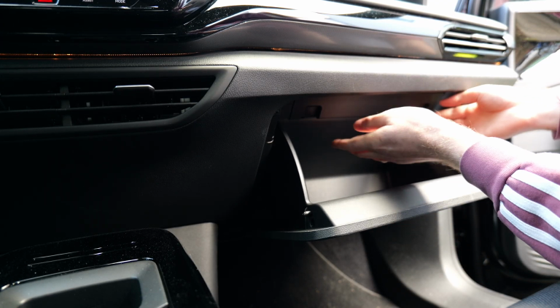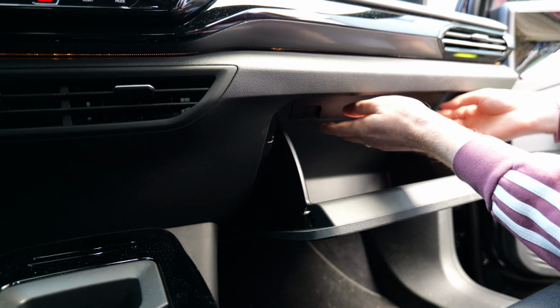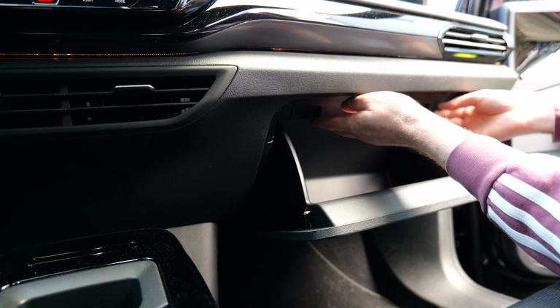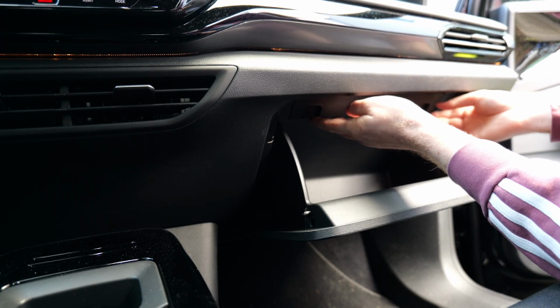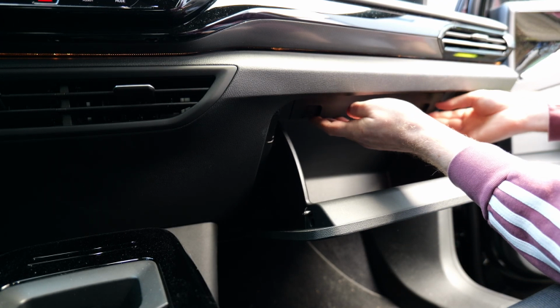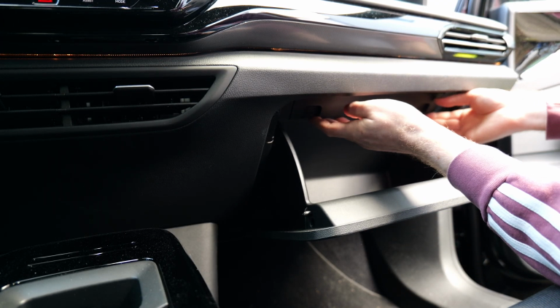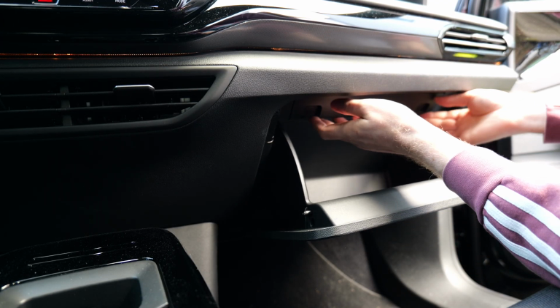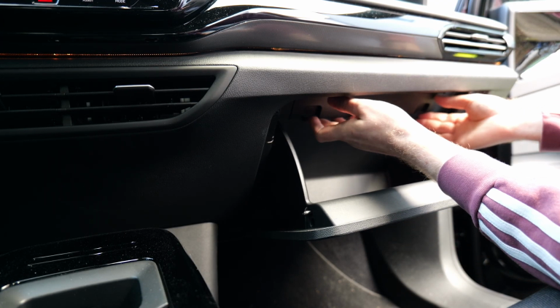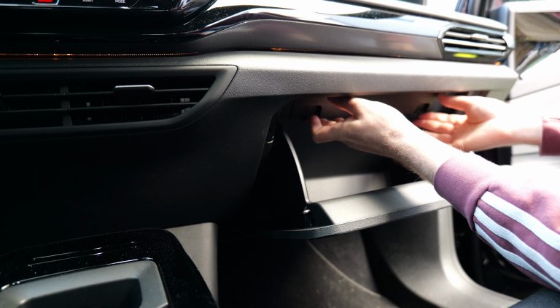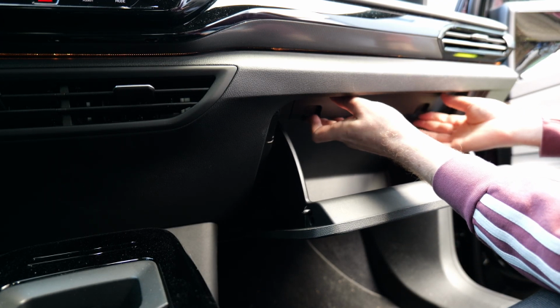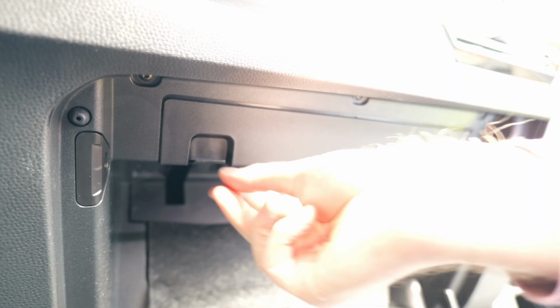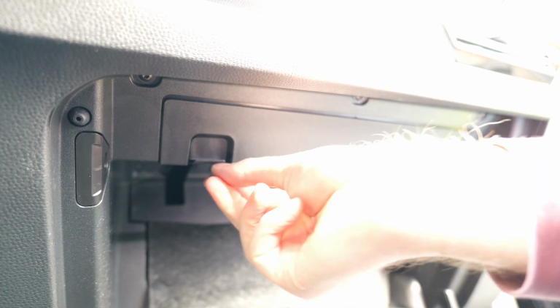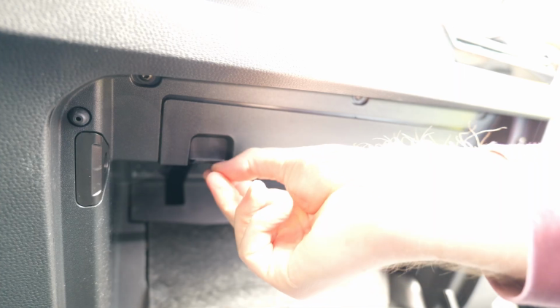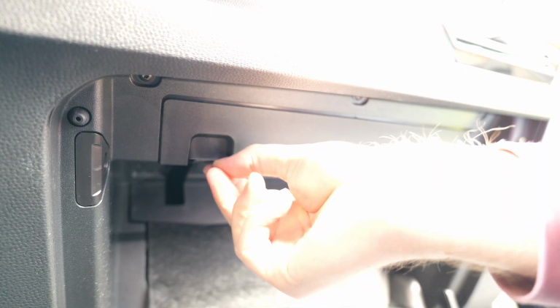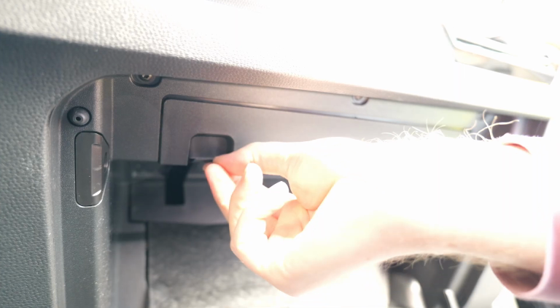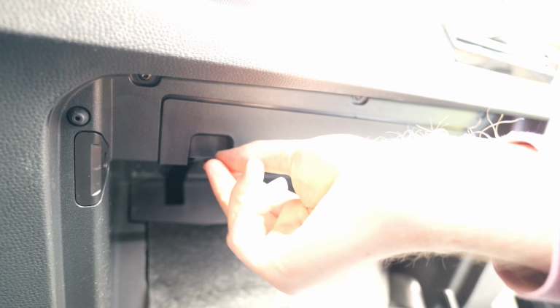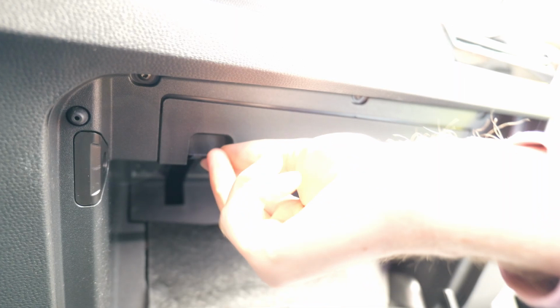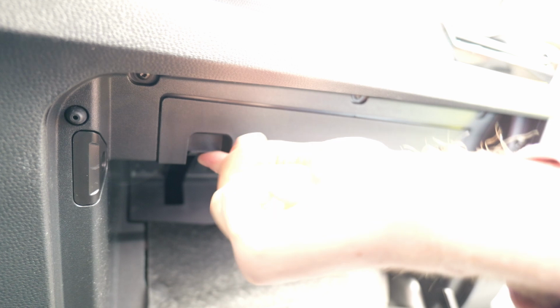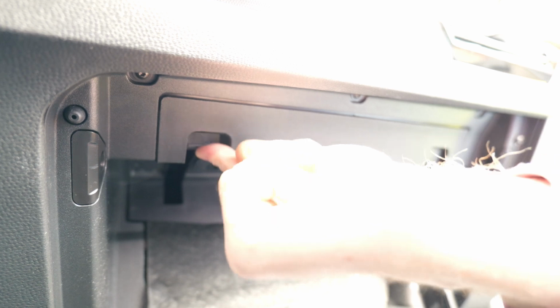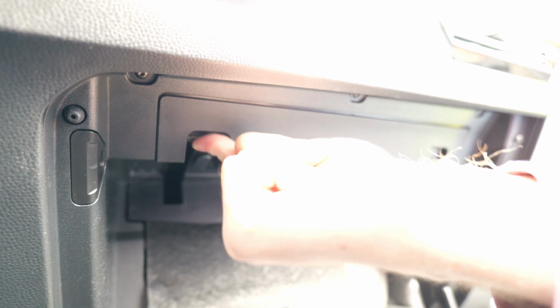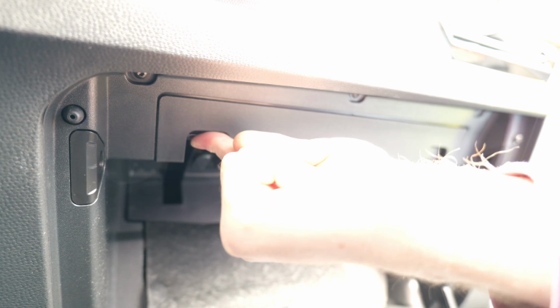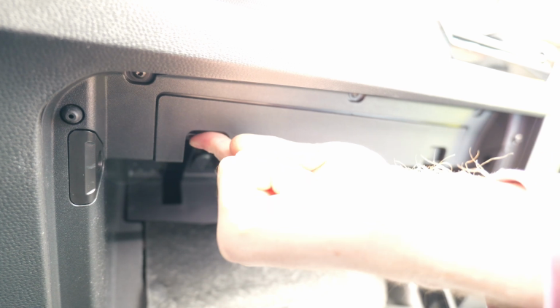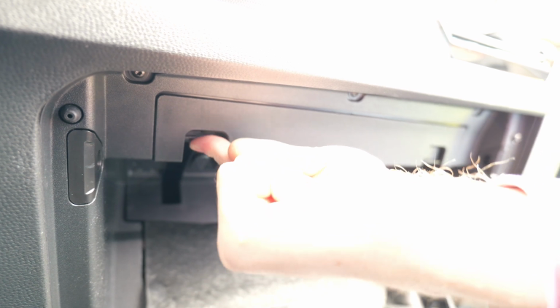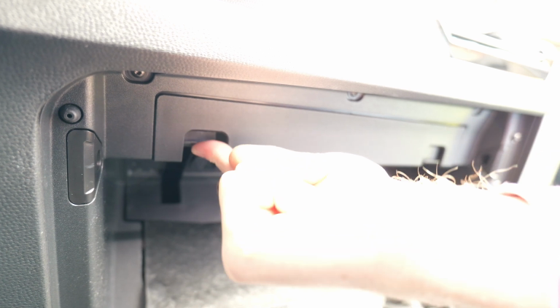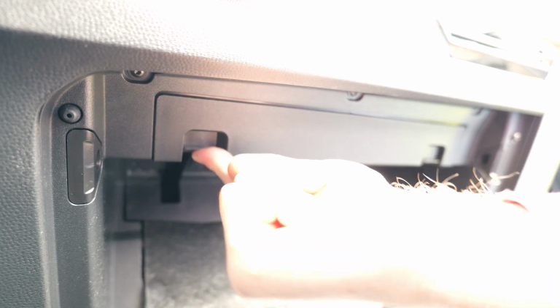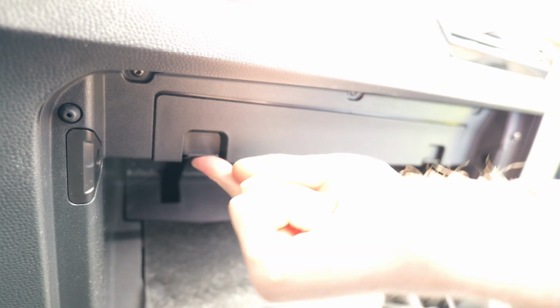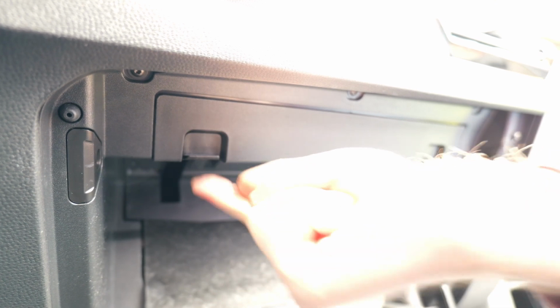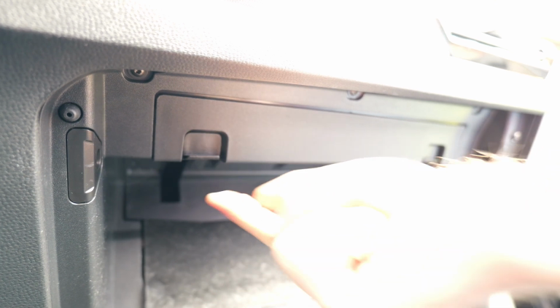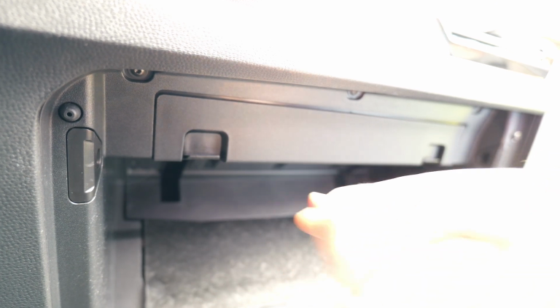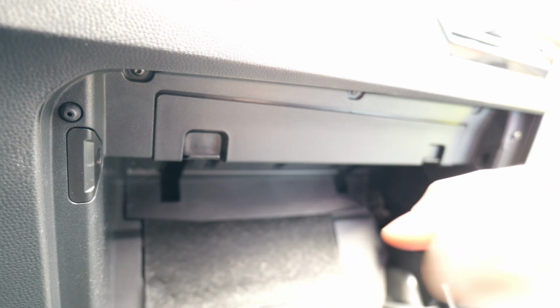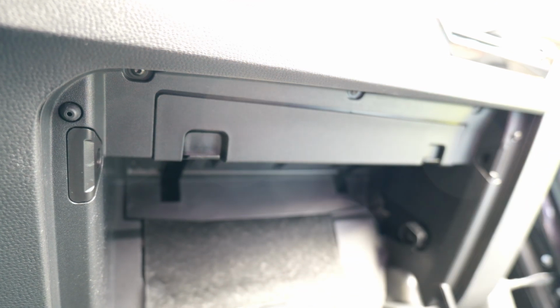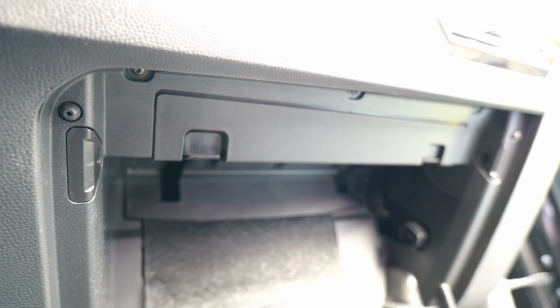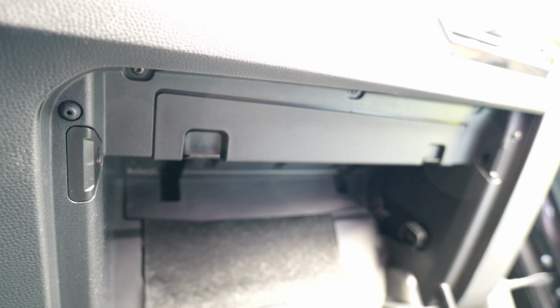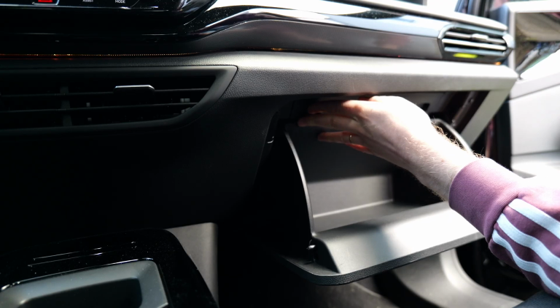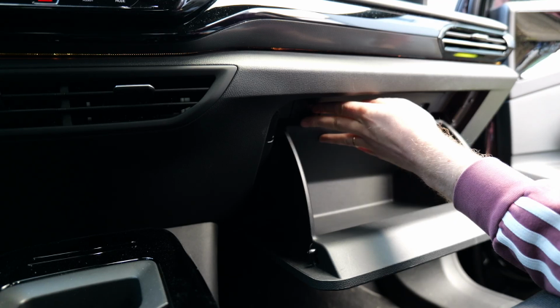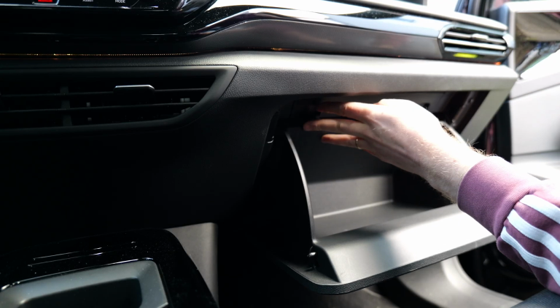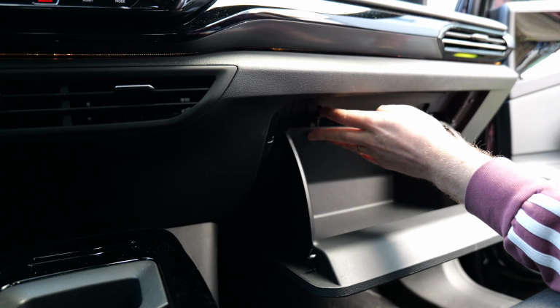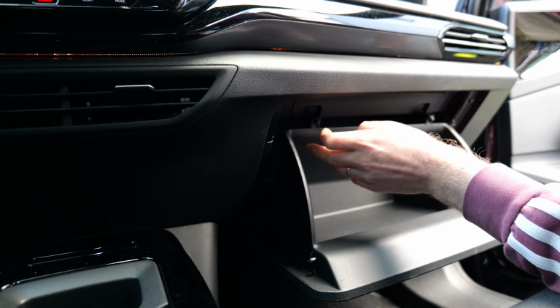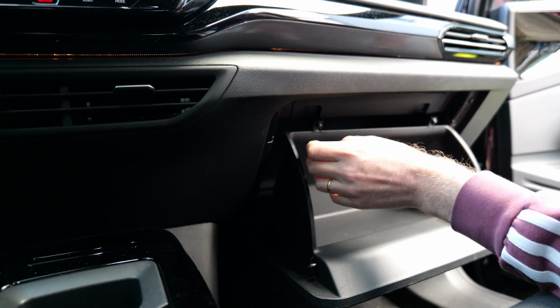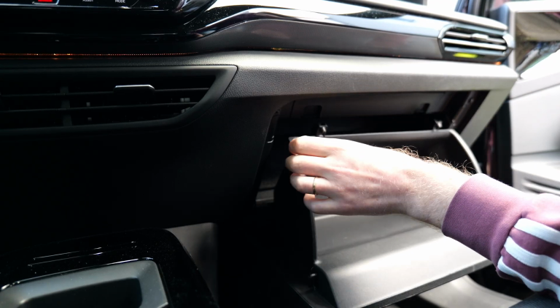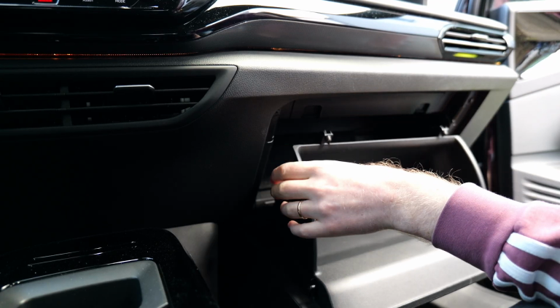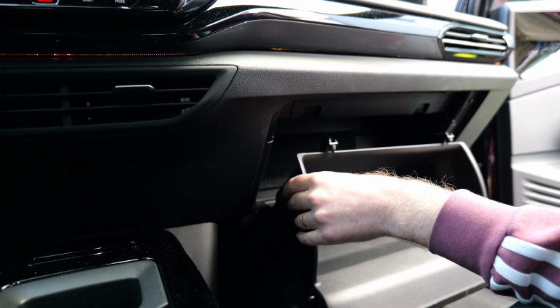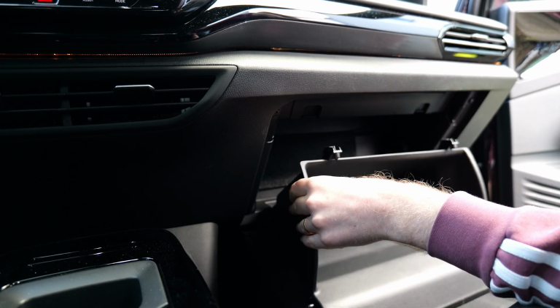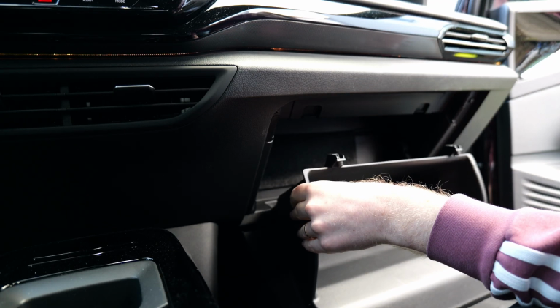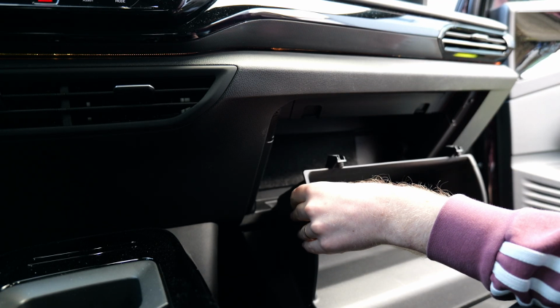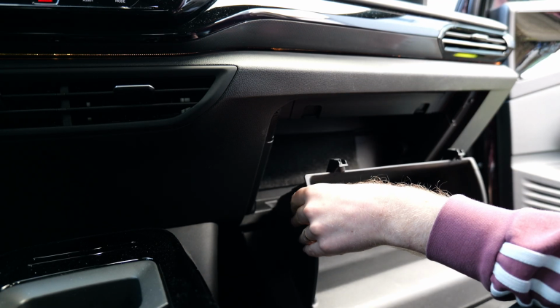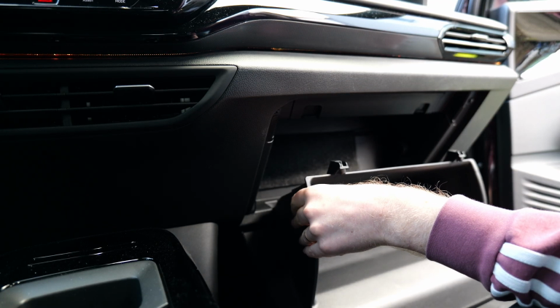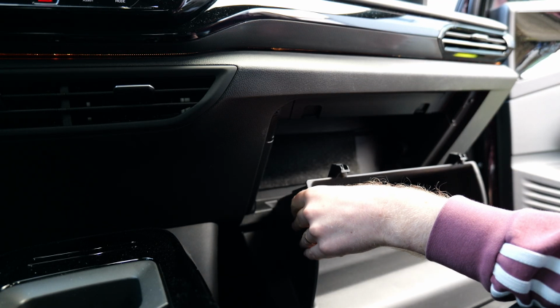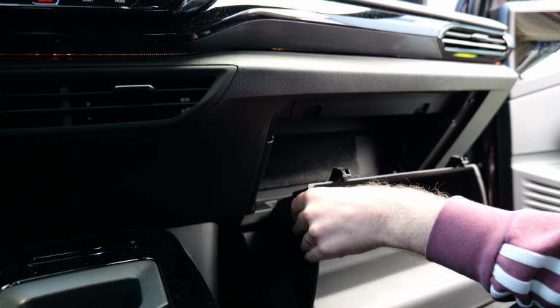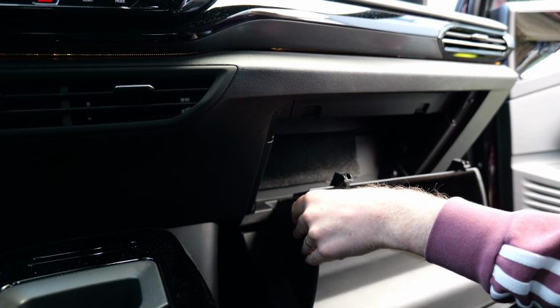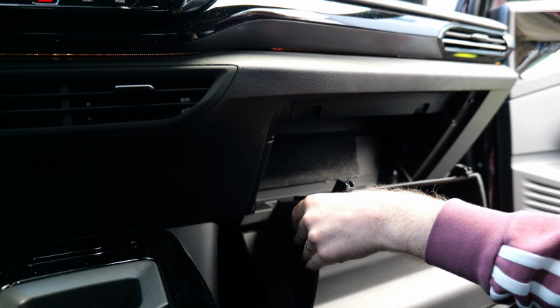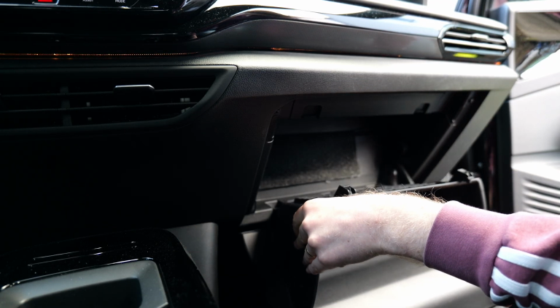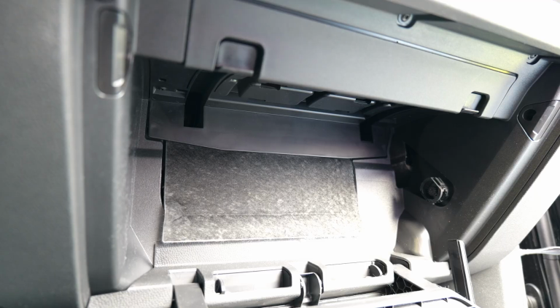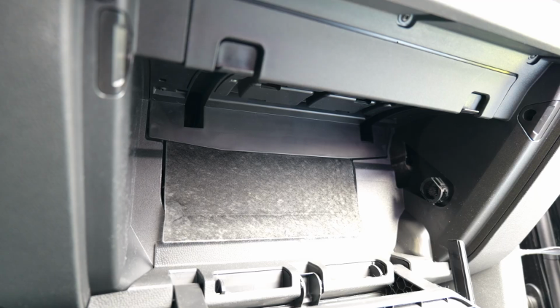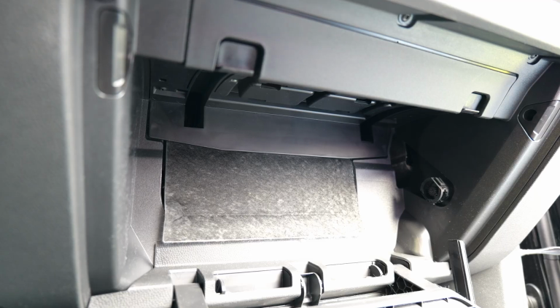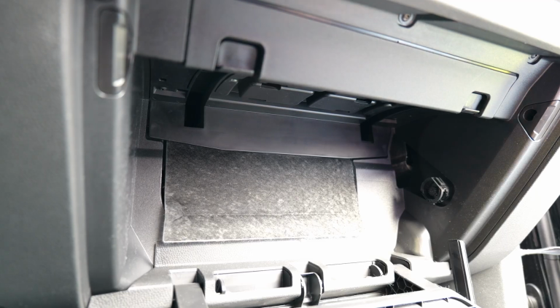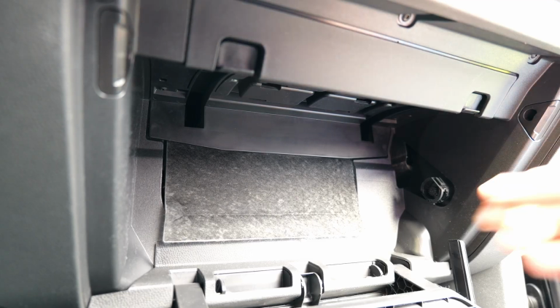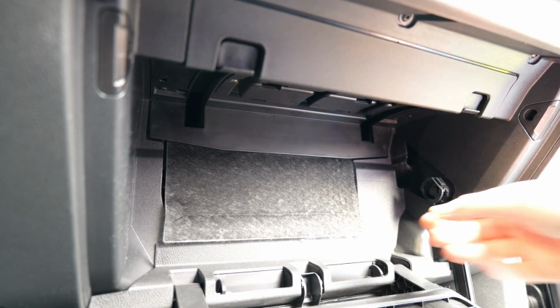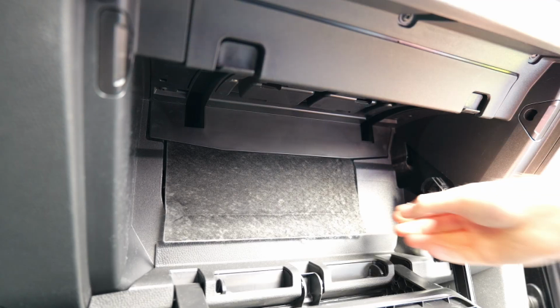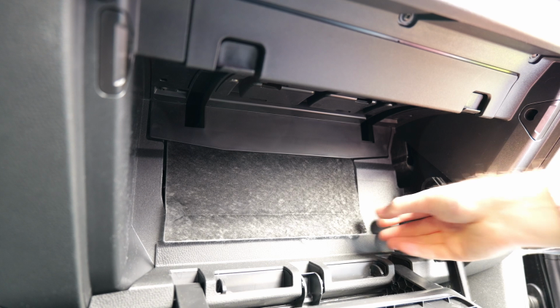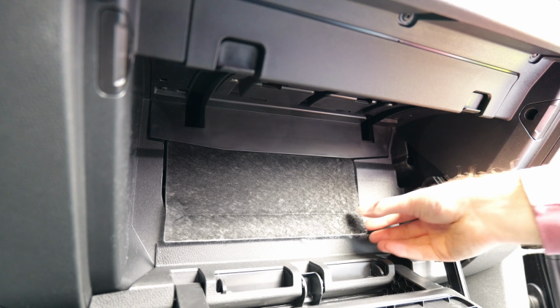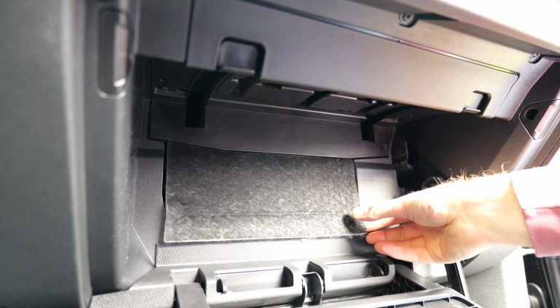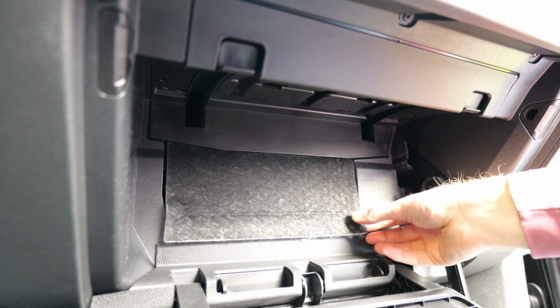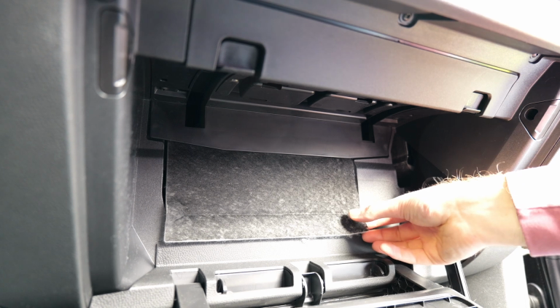To open the glove box completely, push the plastic clips upwards. The gateway is located behind this cover.